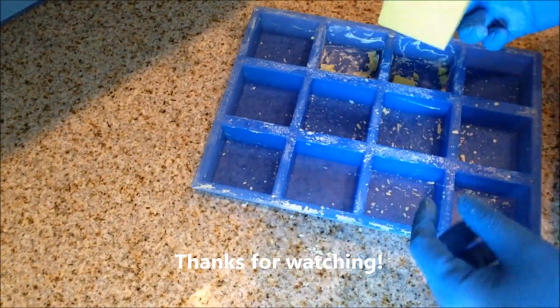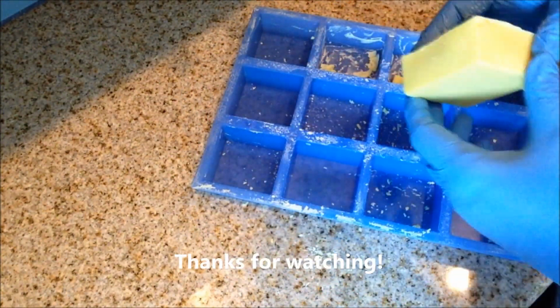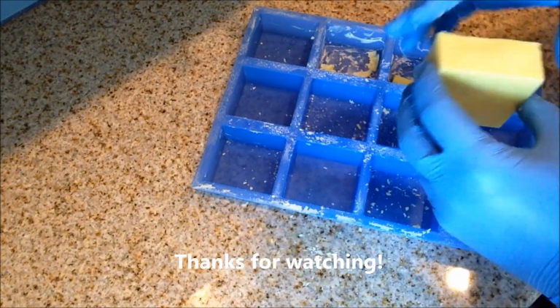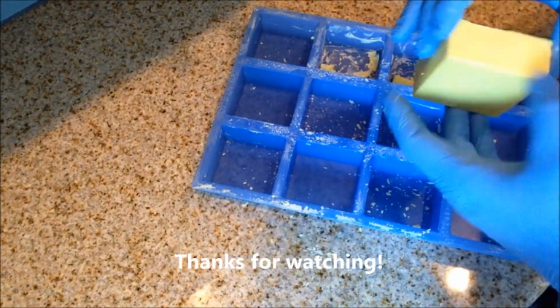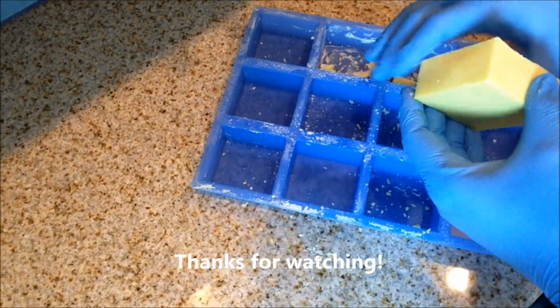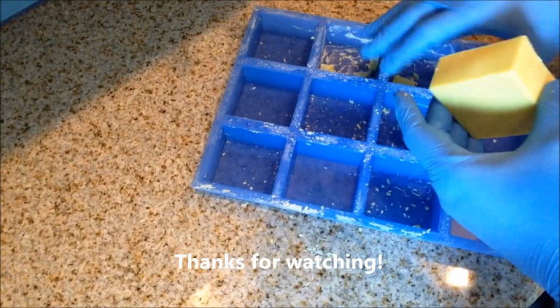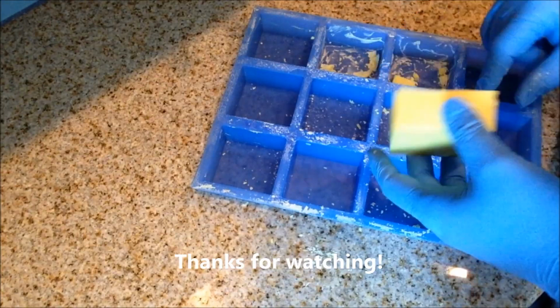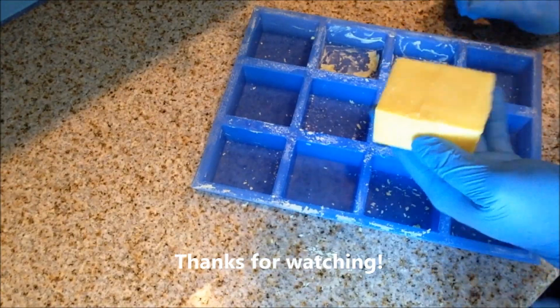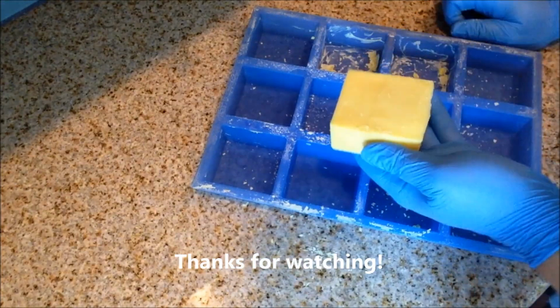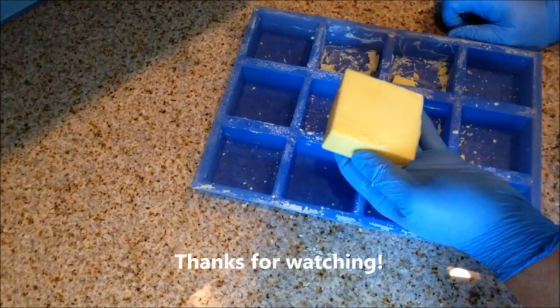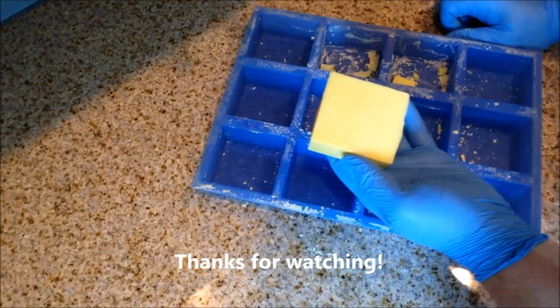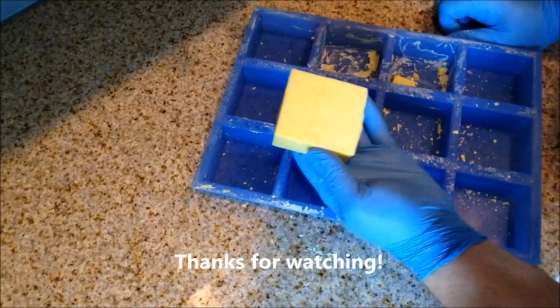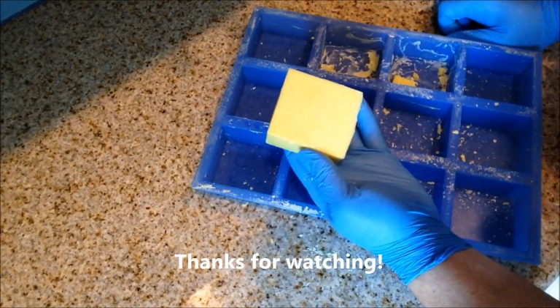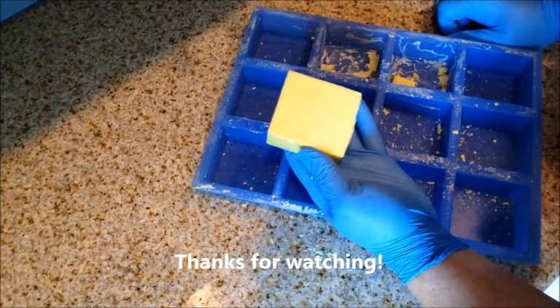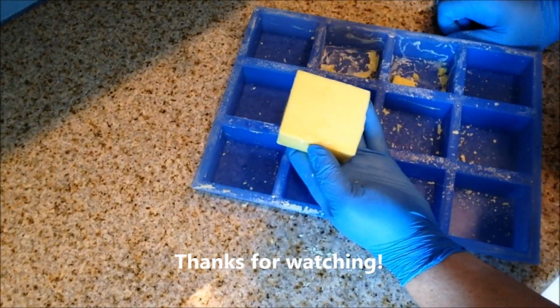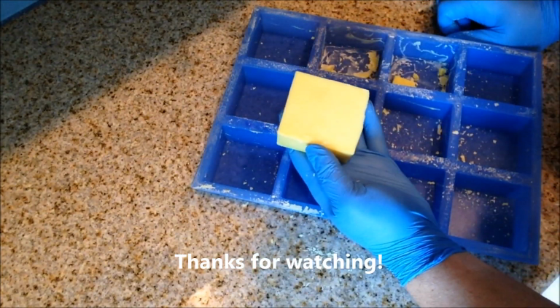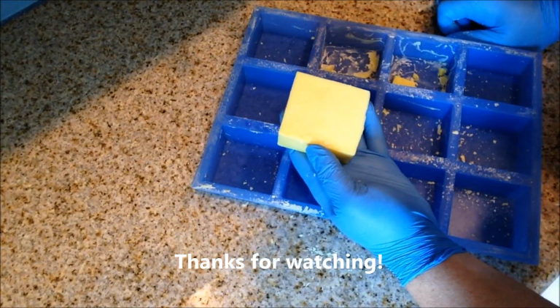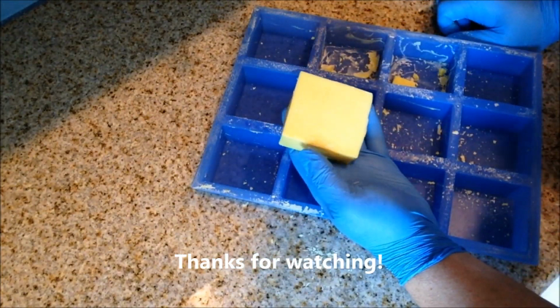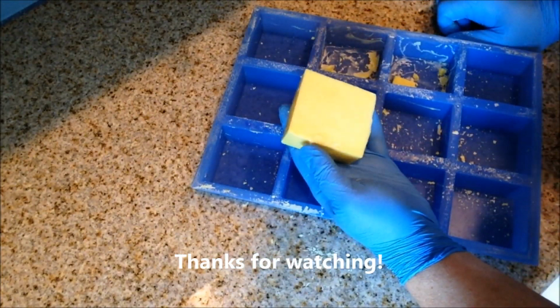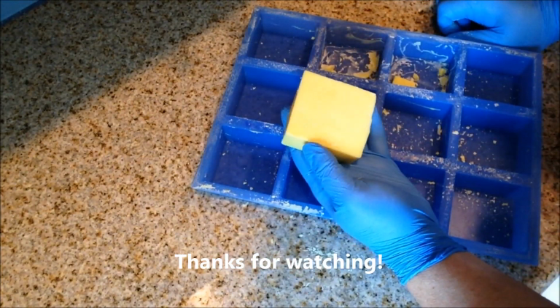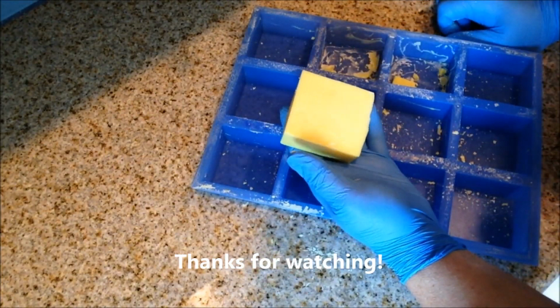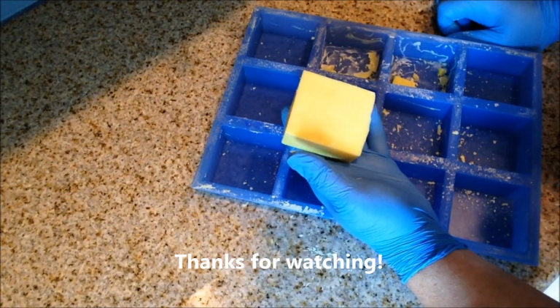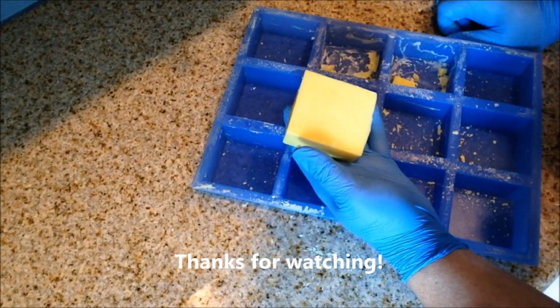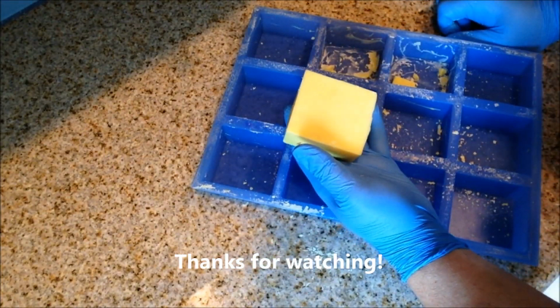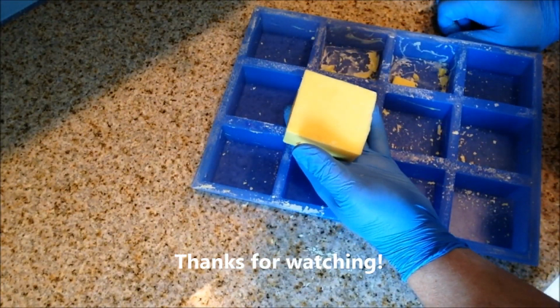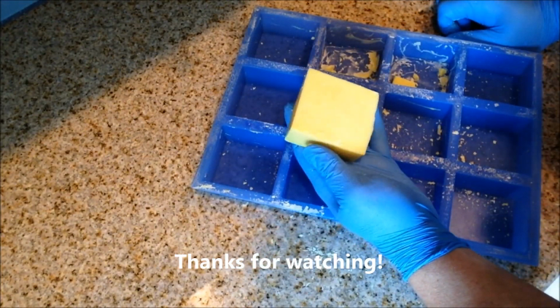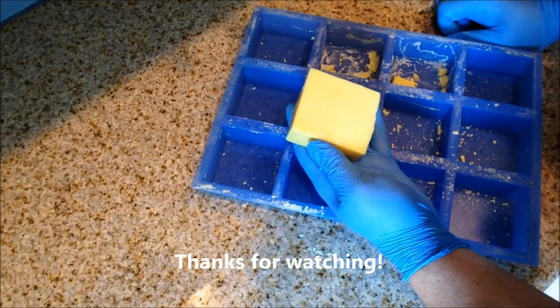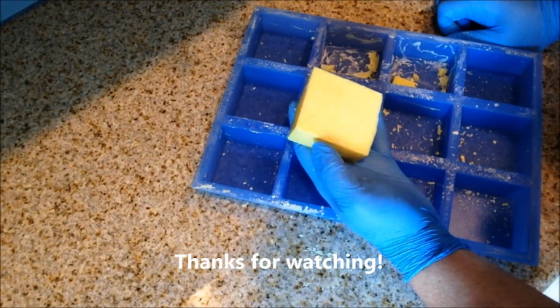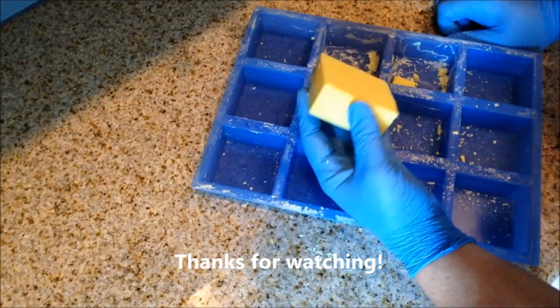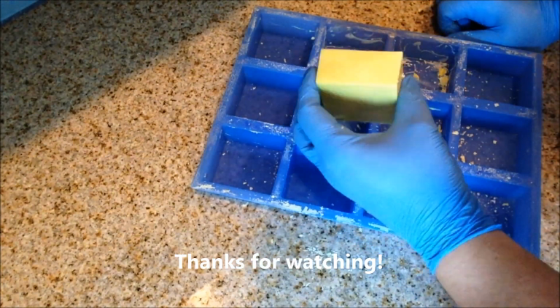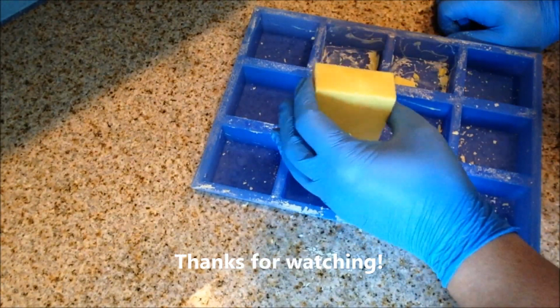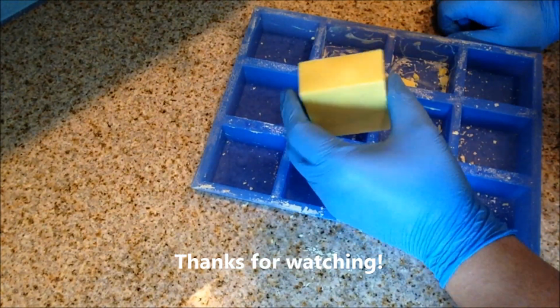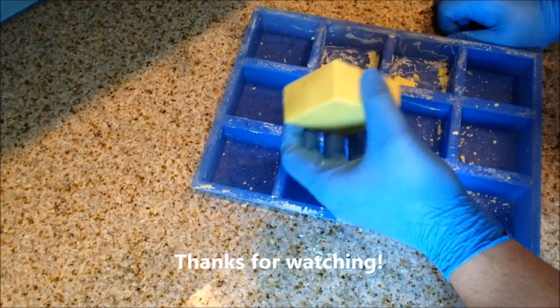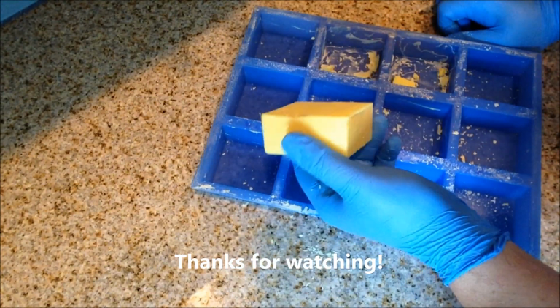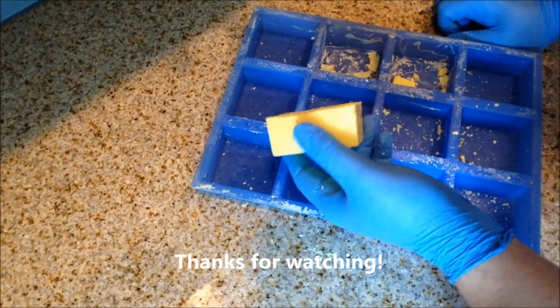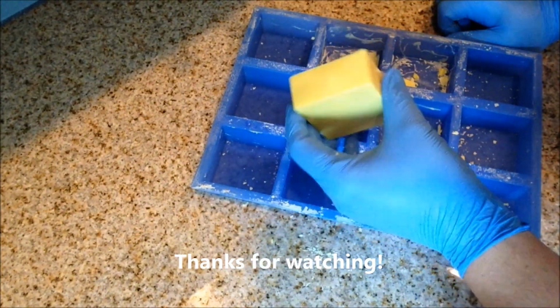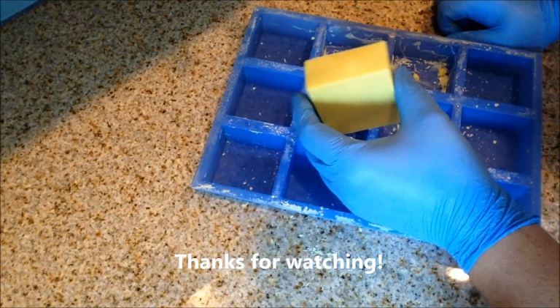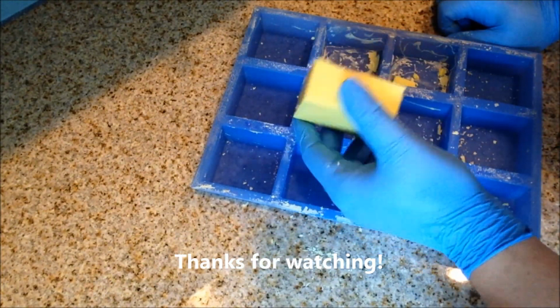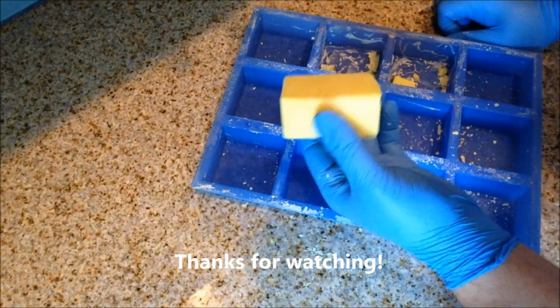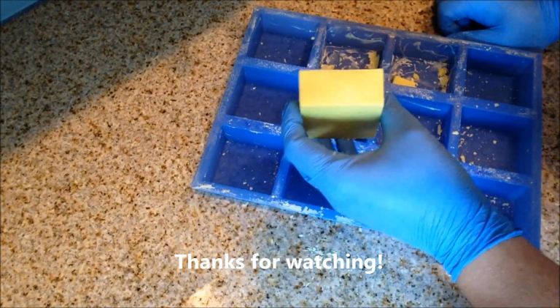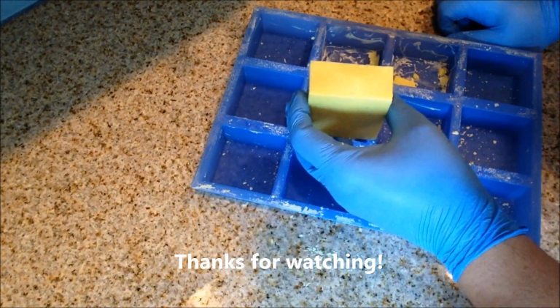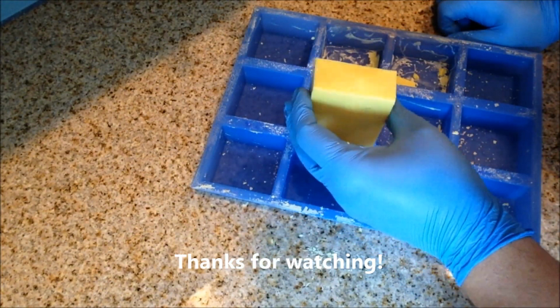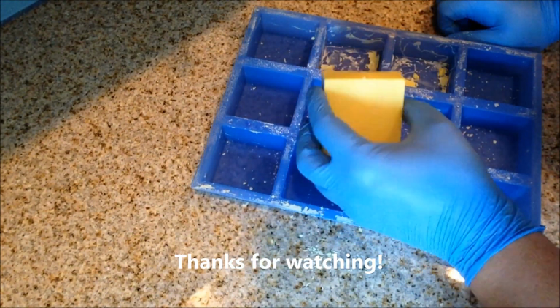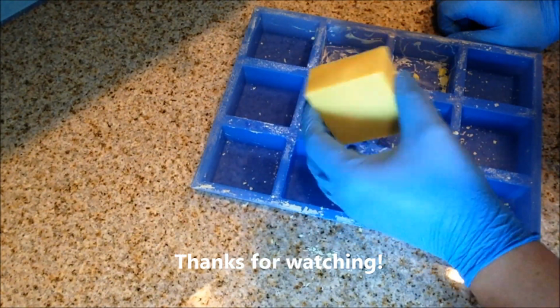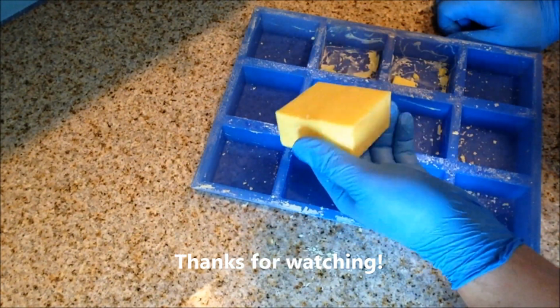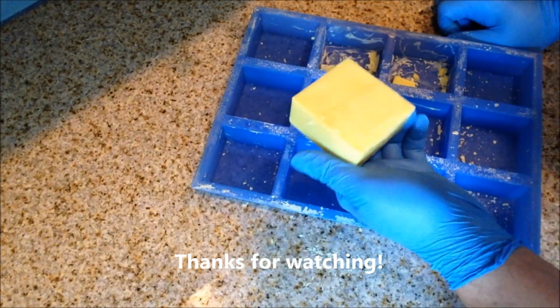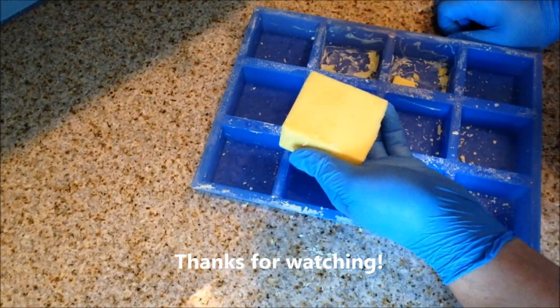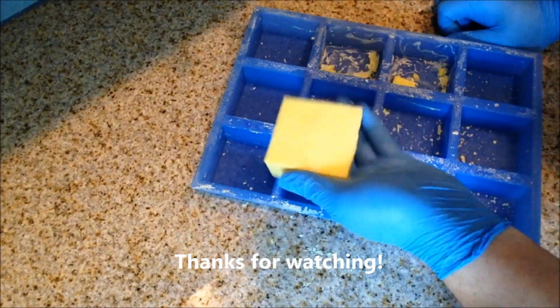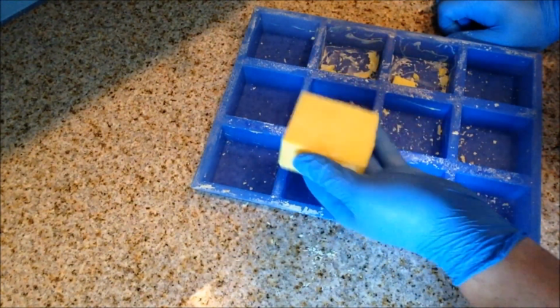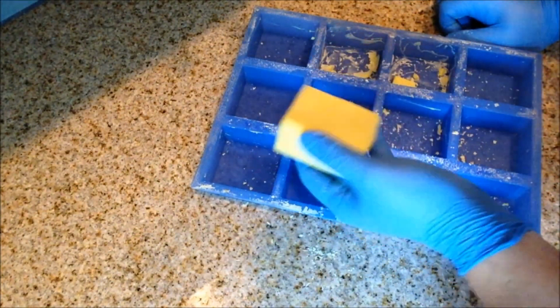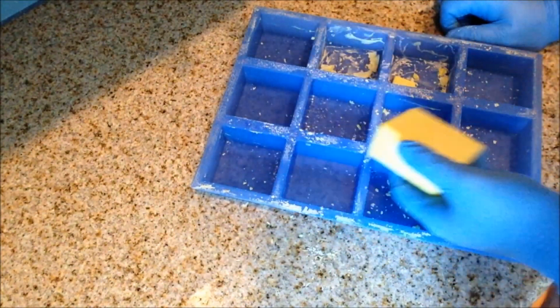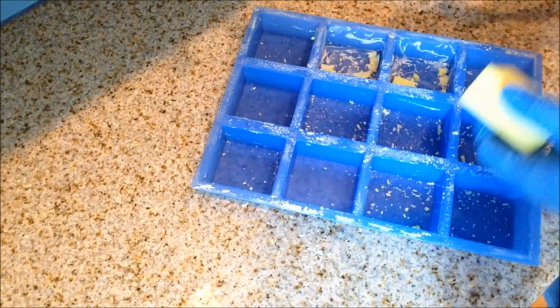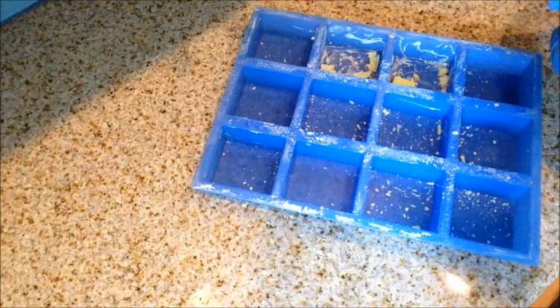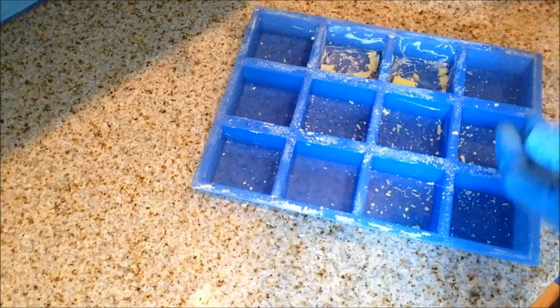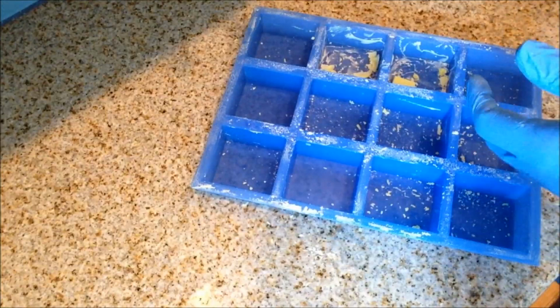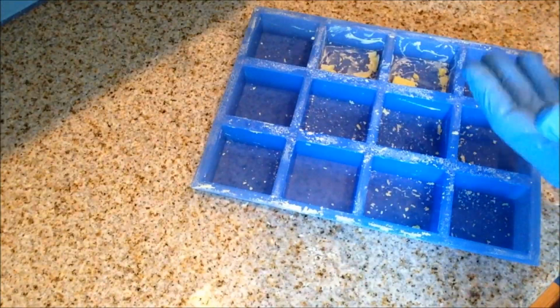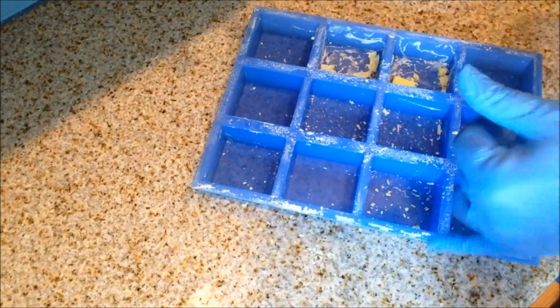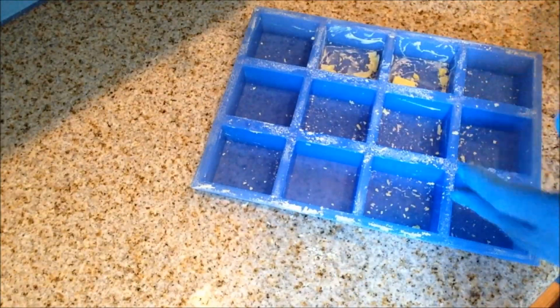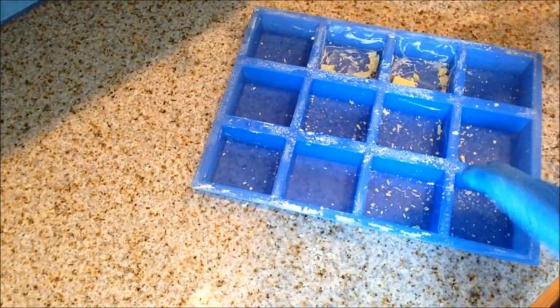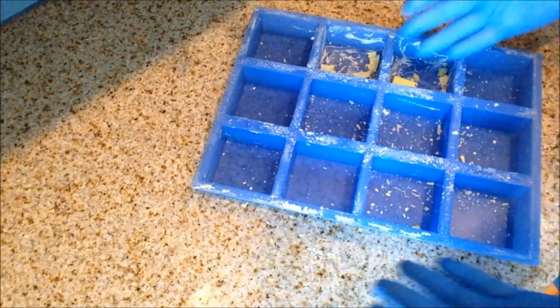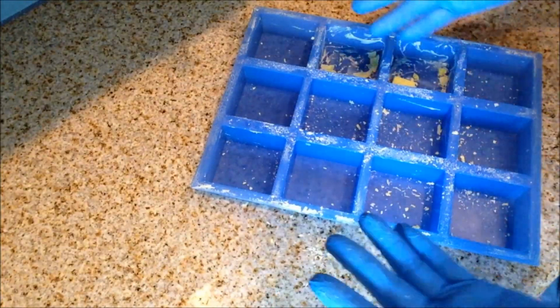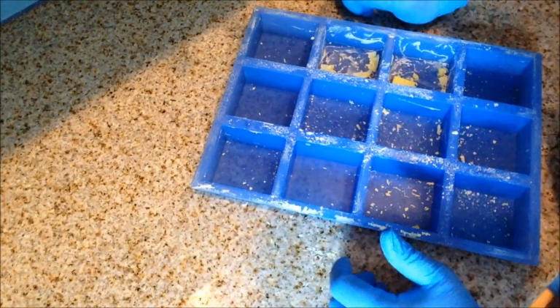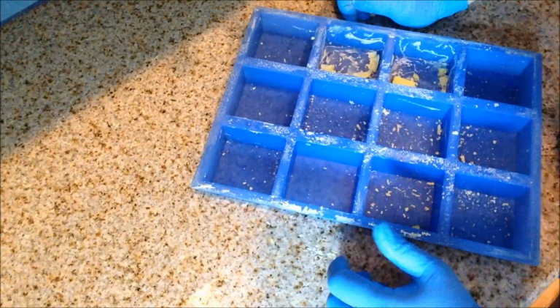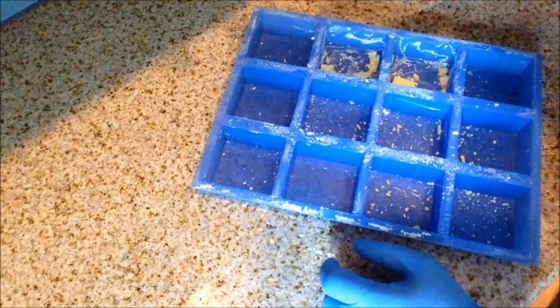And that's it! Click that thumbs up if you like it, subscribe if you're not subscribed, and comments and questions leave them below. Thanks very much for watching!